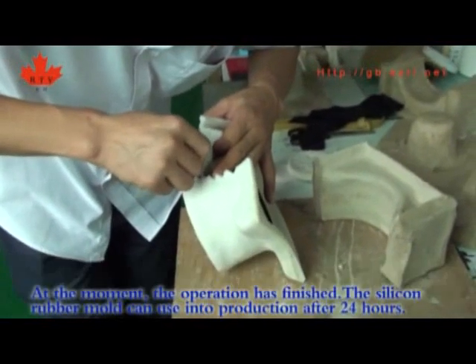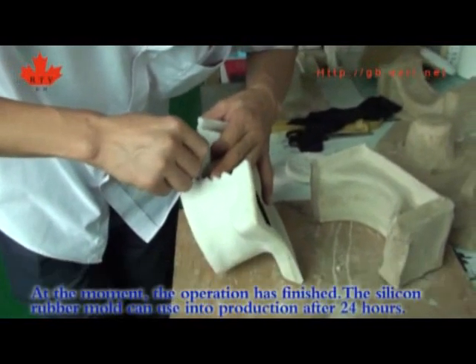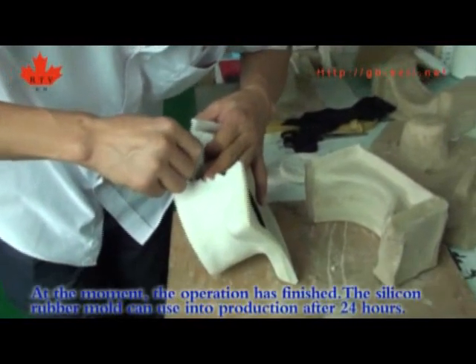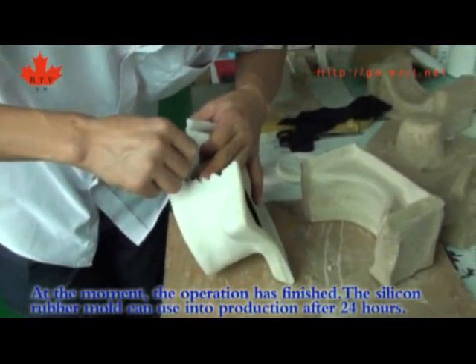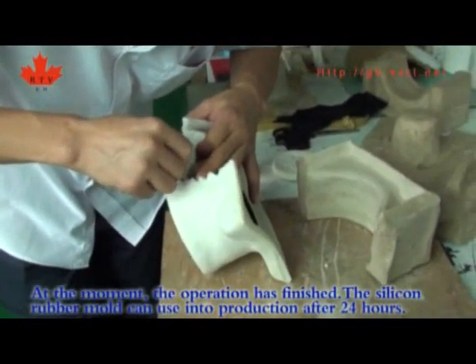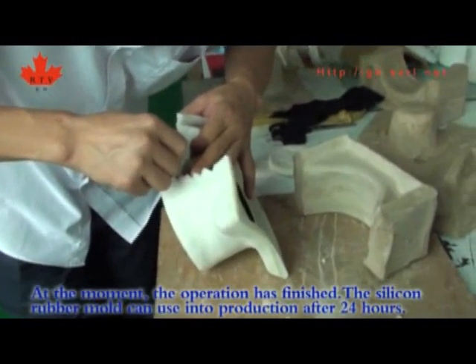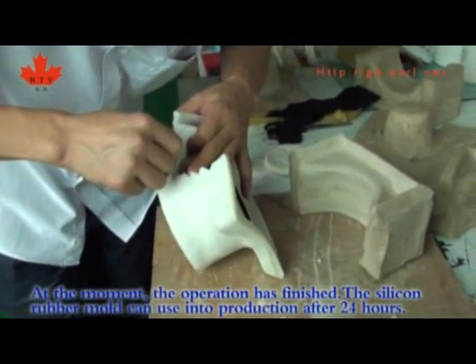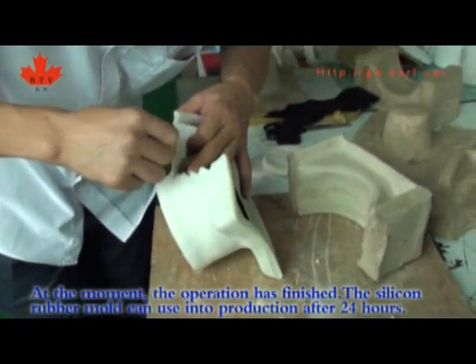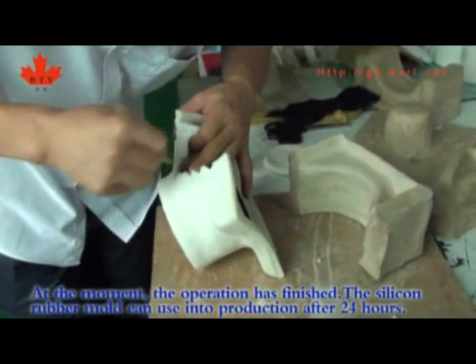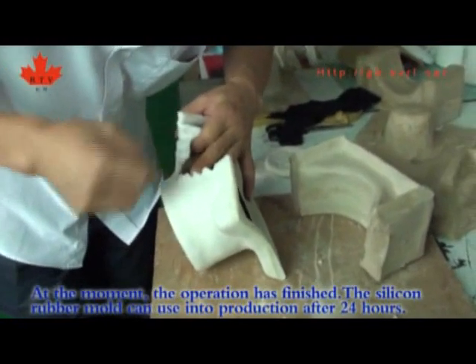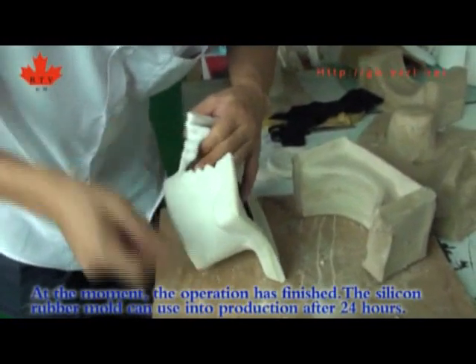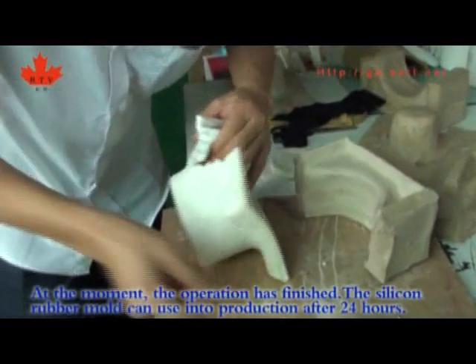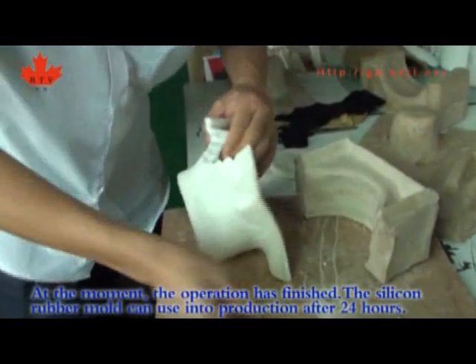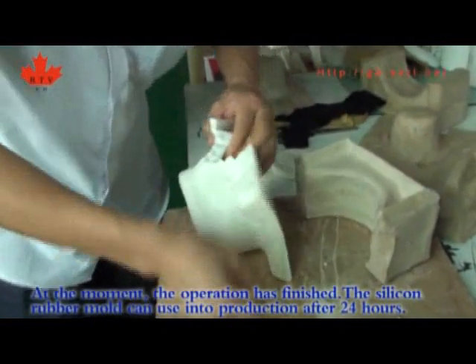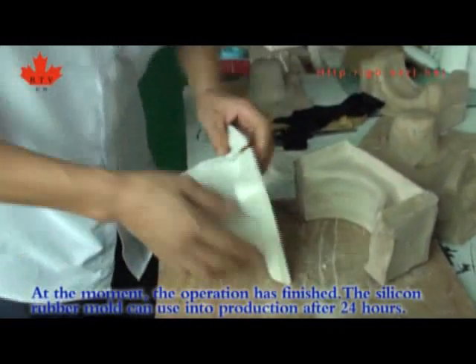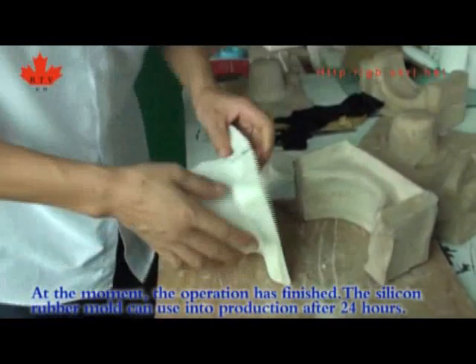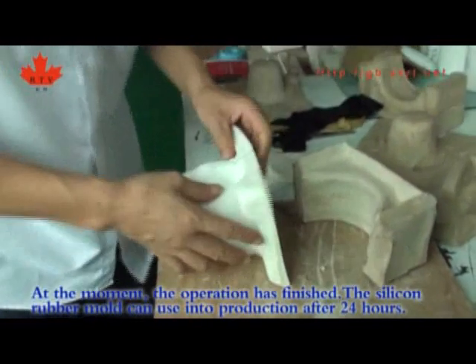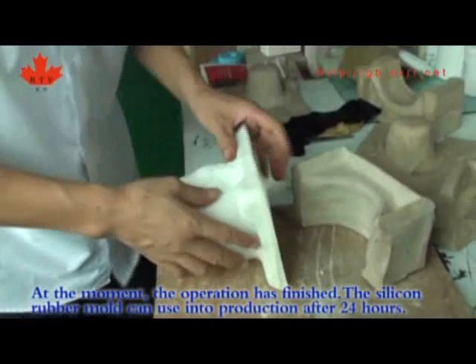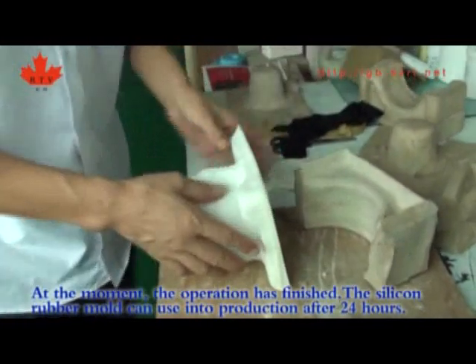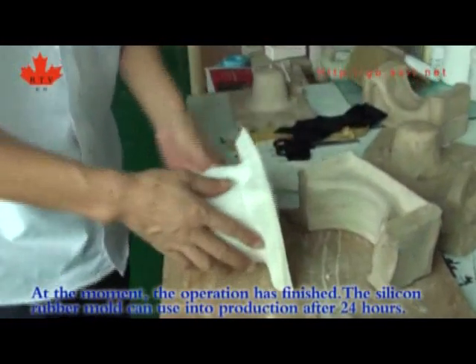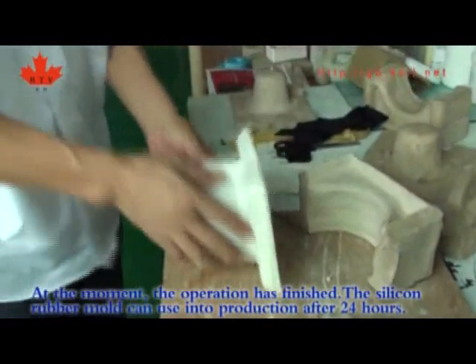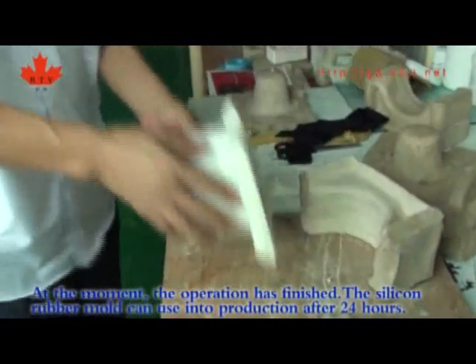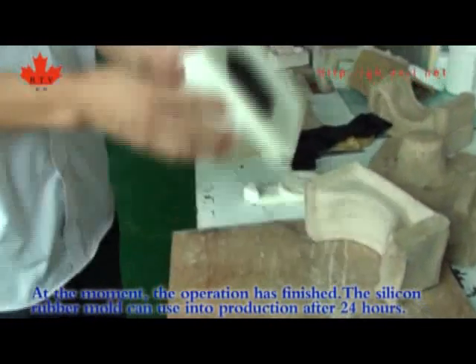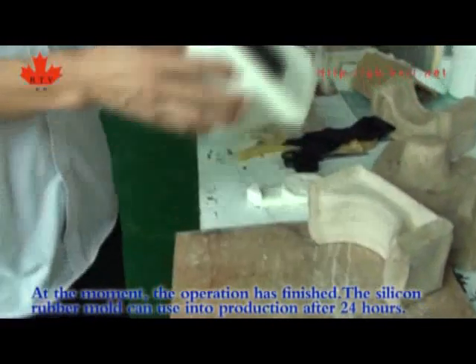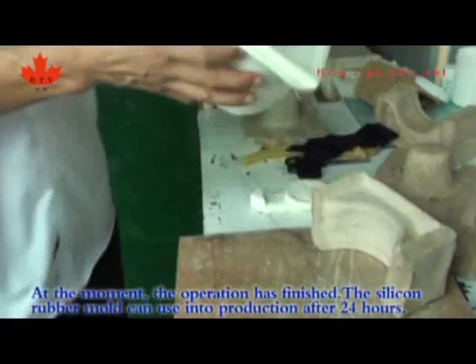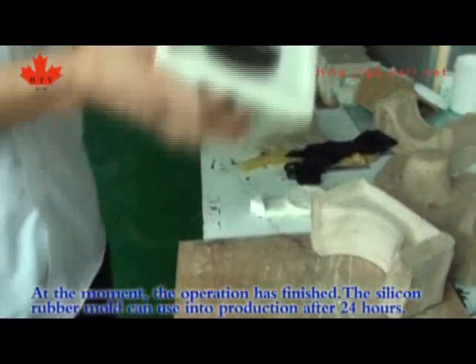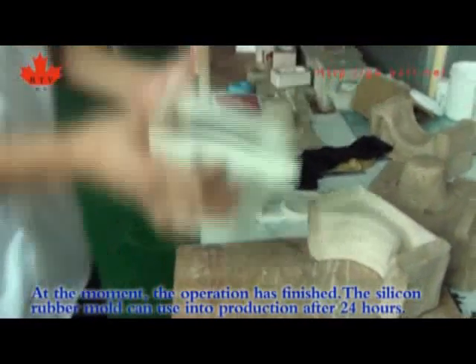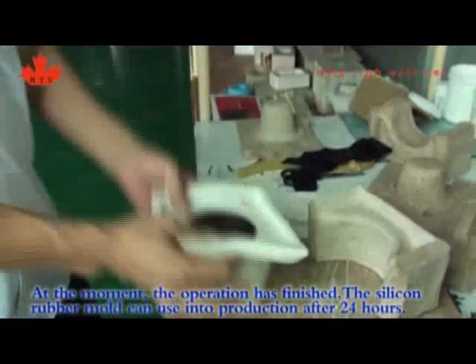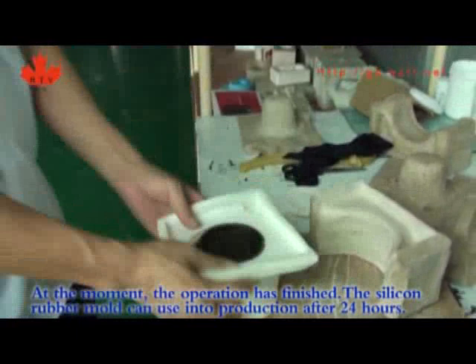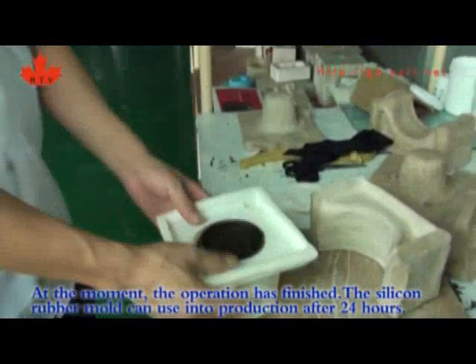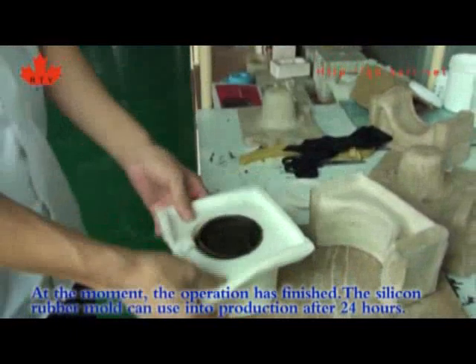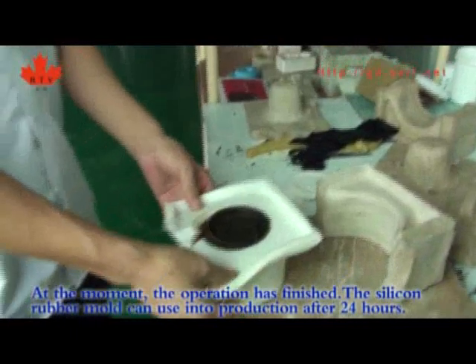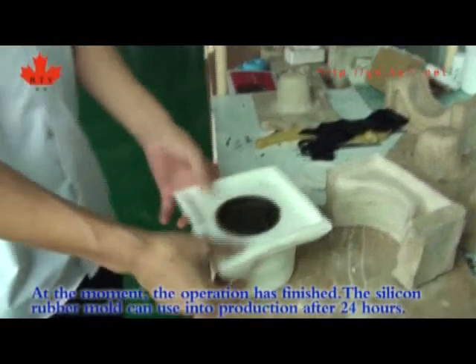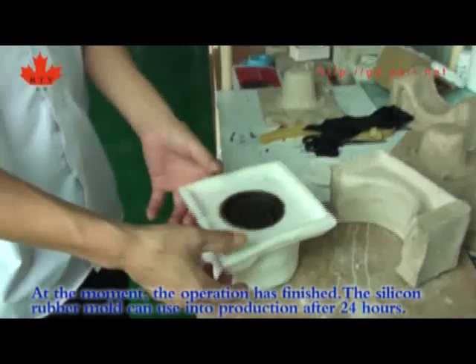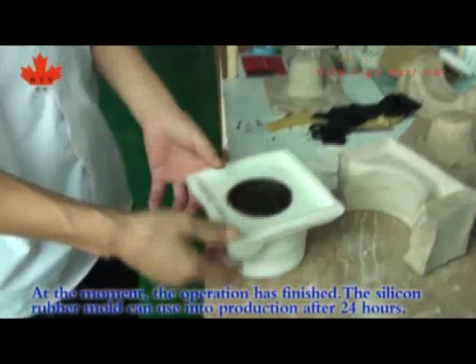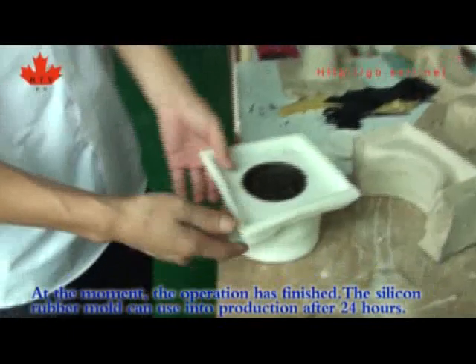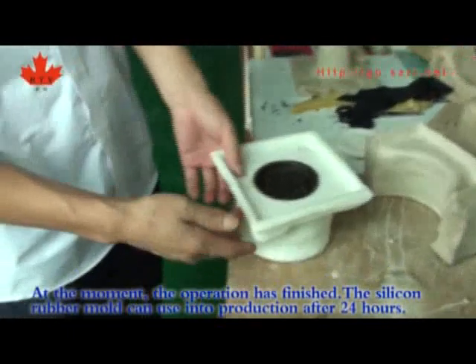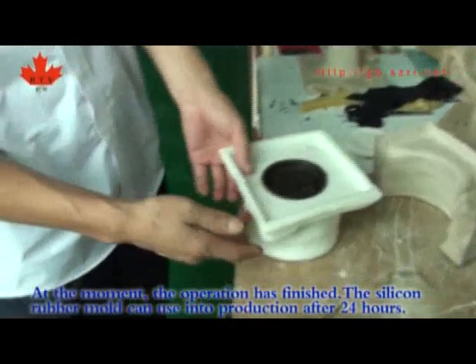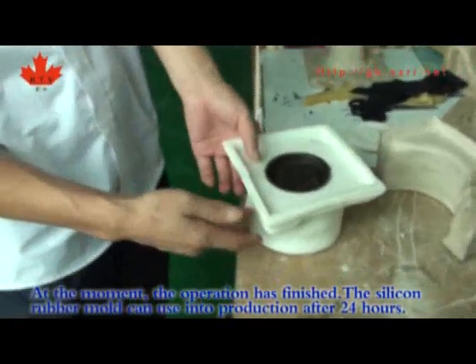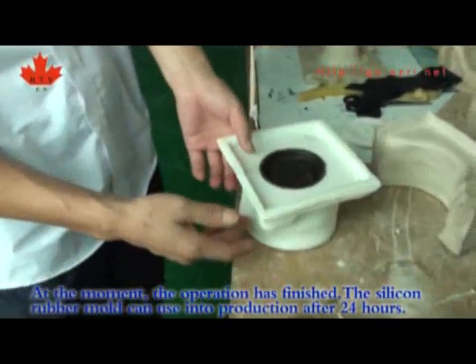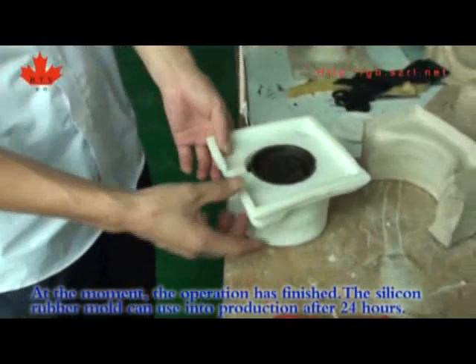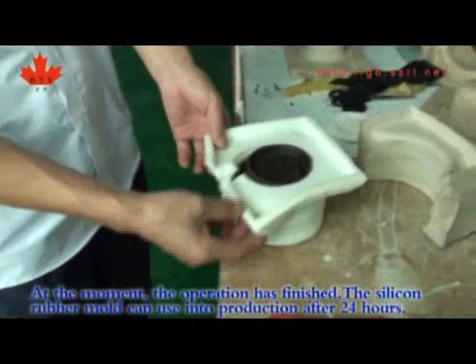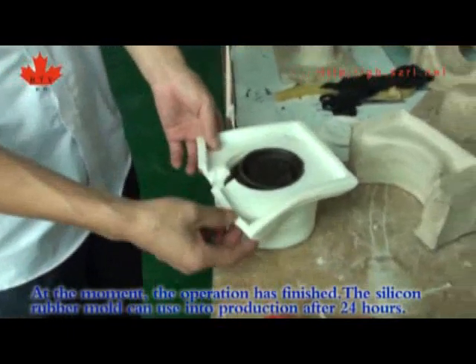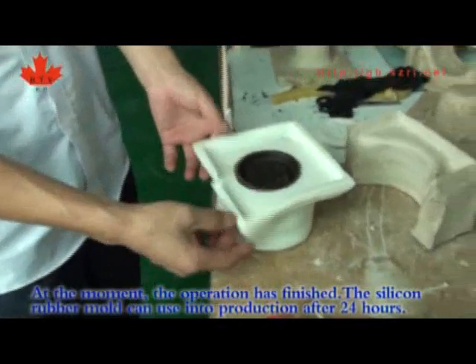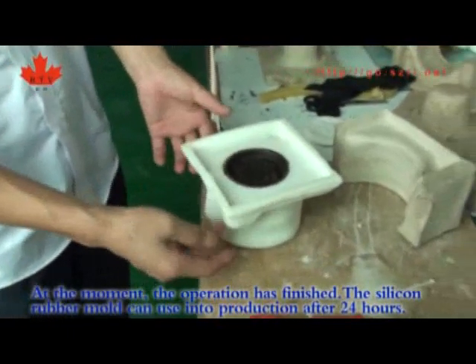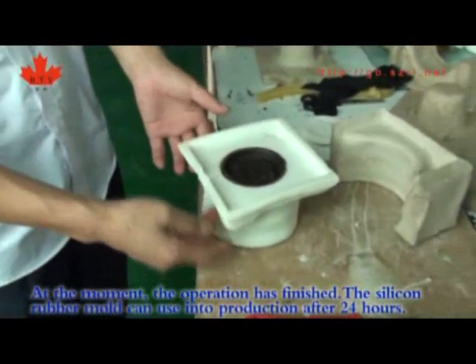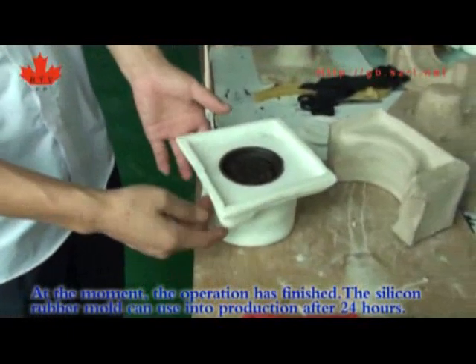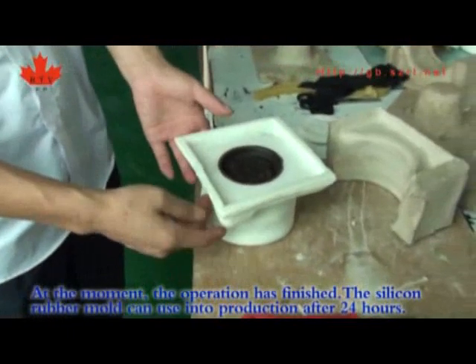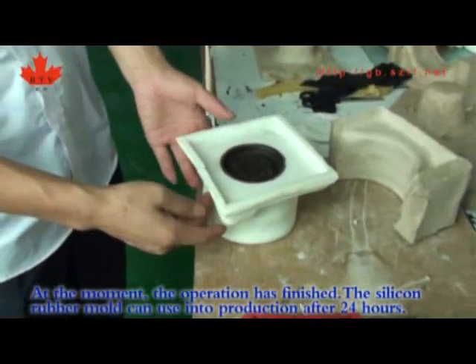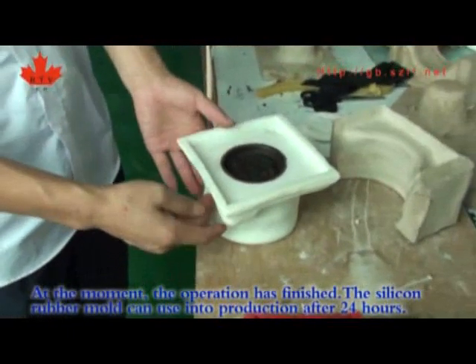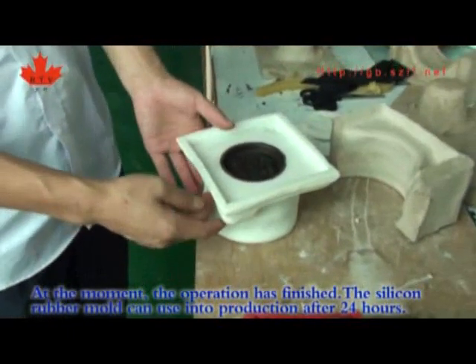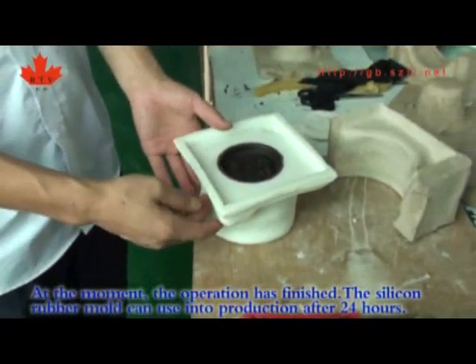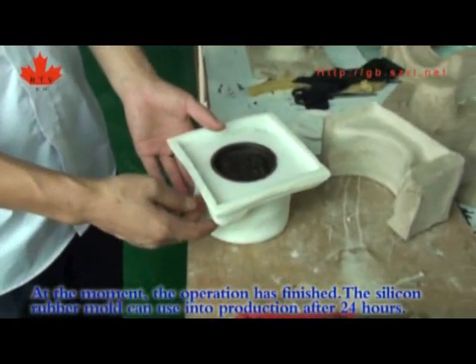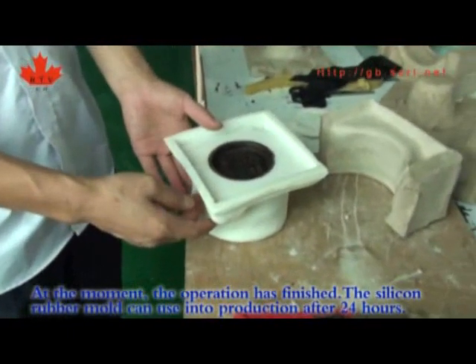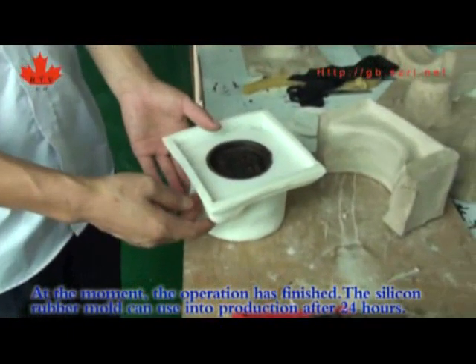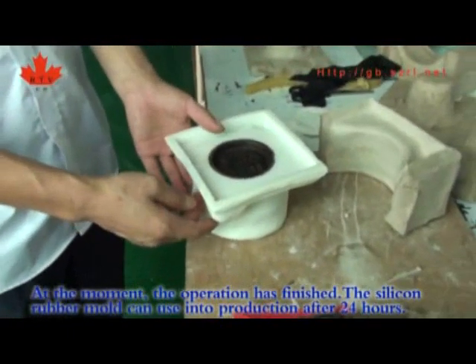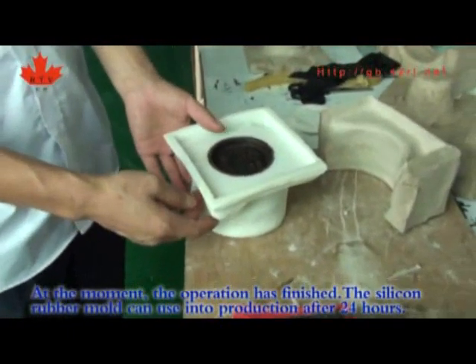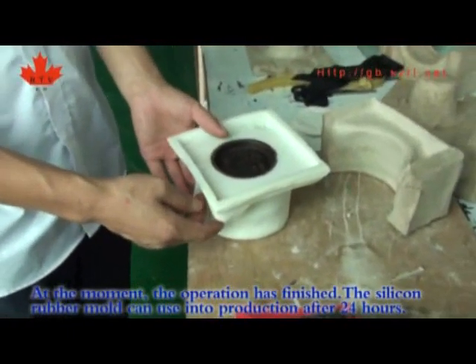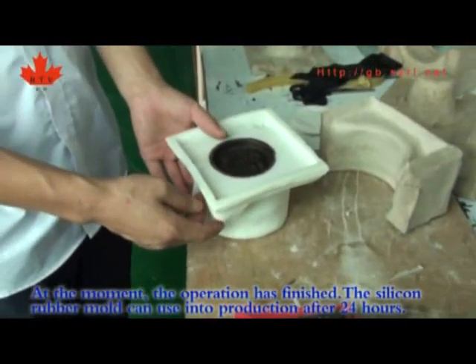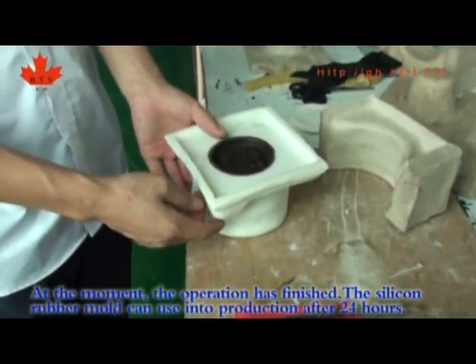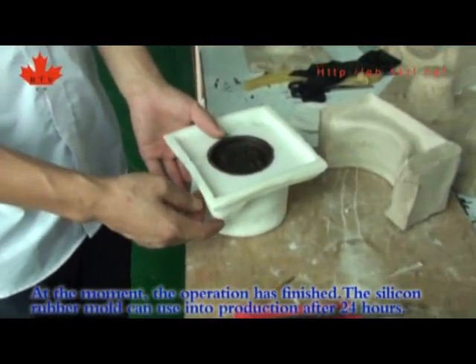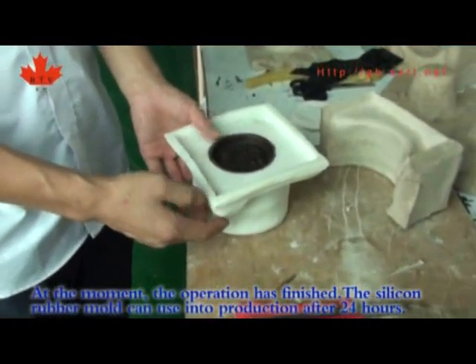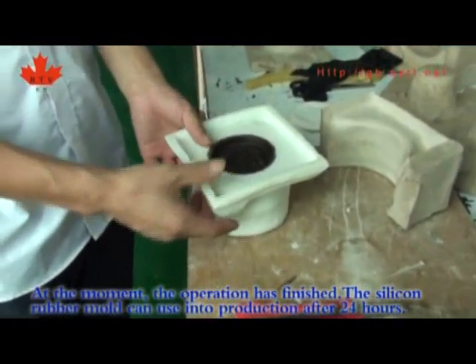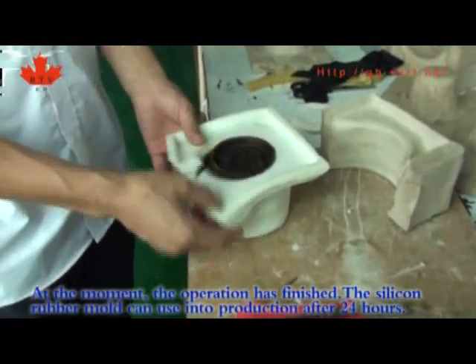At this point, the operation has finished. The silicone rubber mold can be put into production after 24 hours.